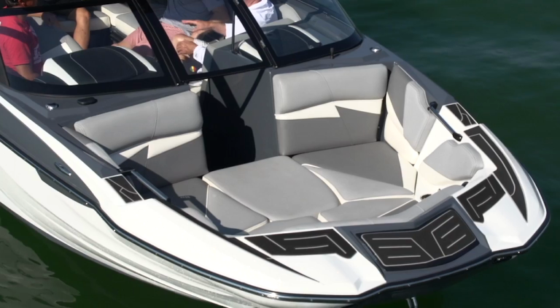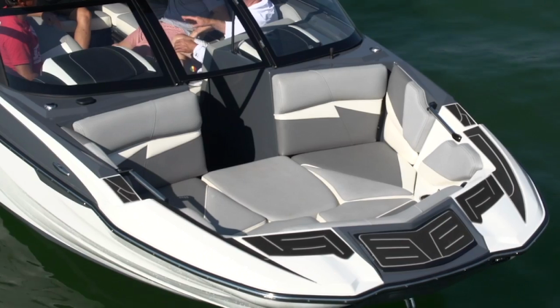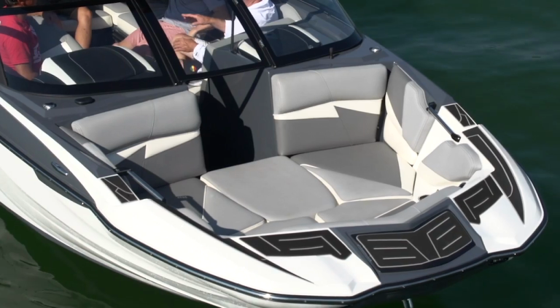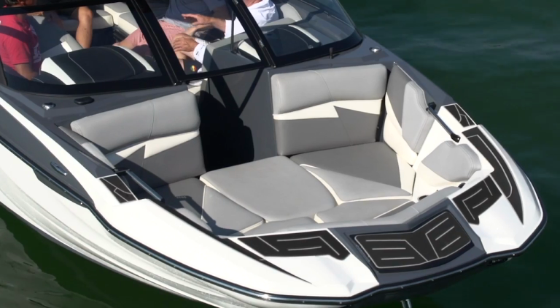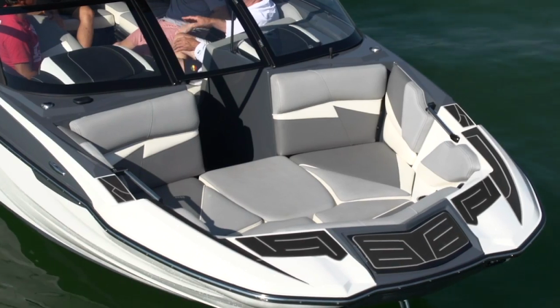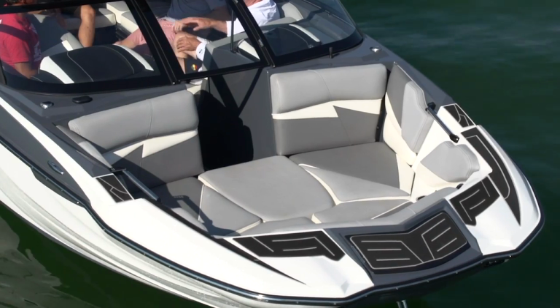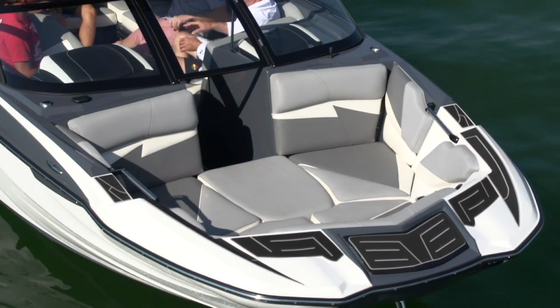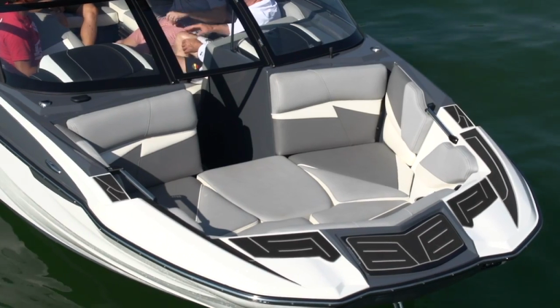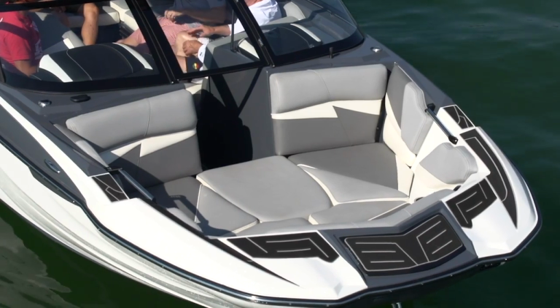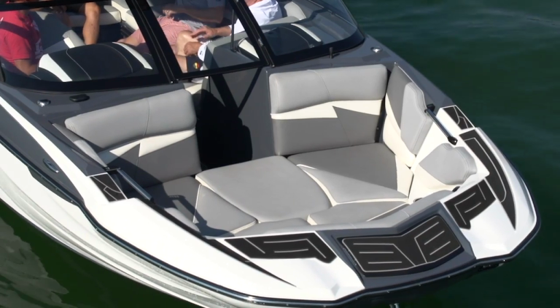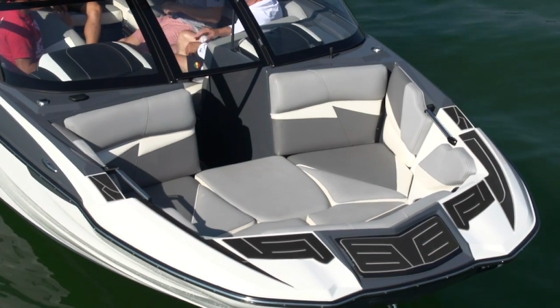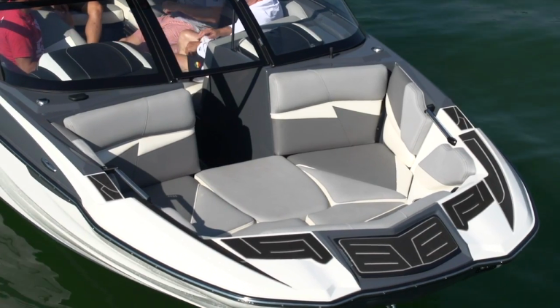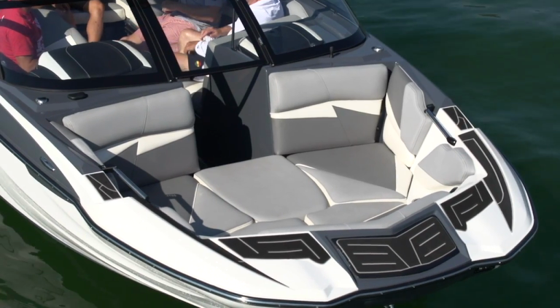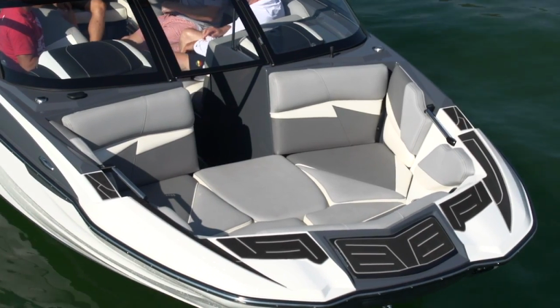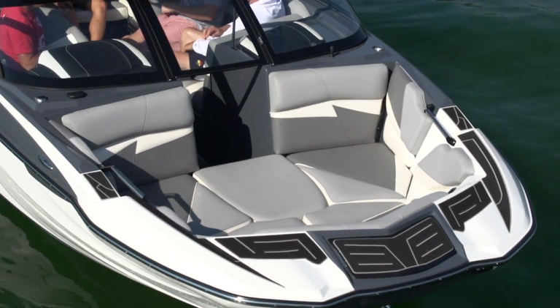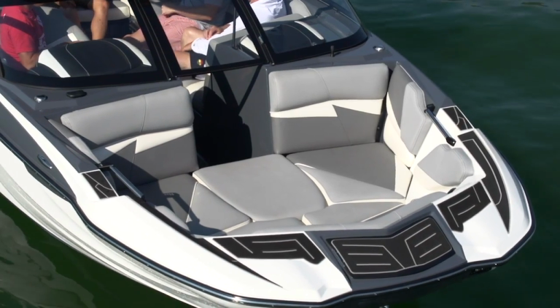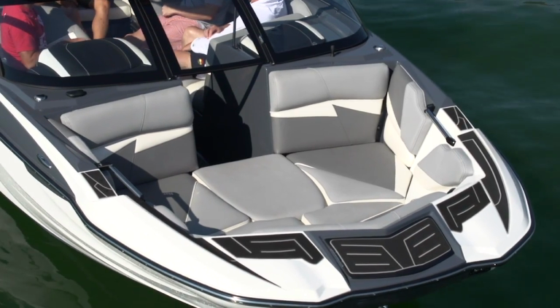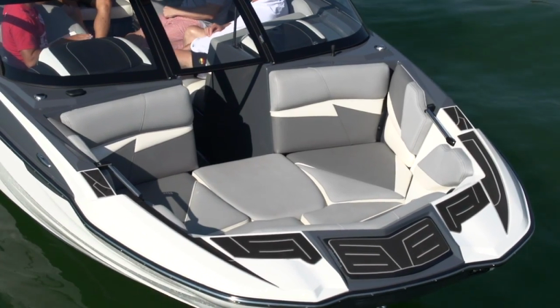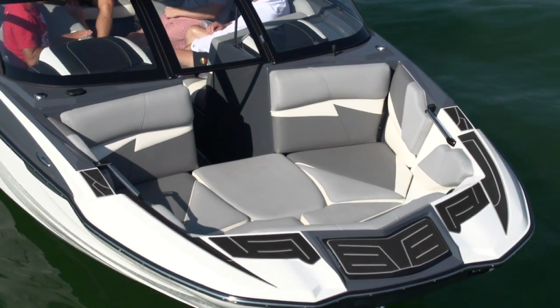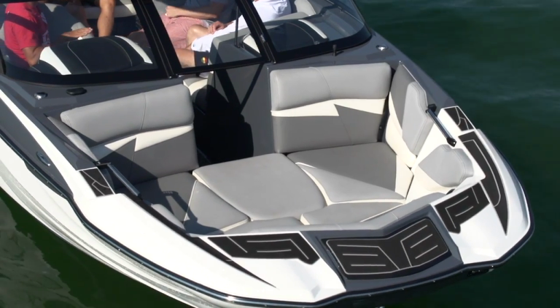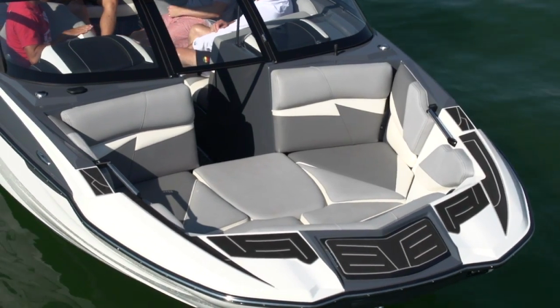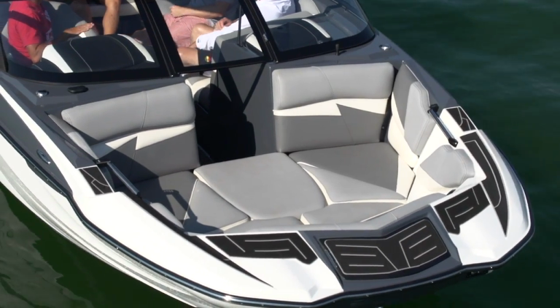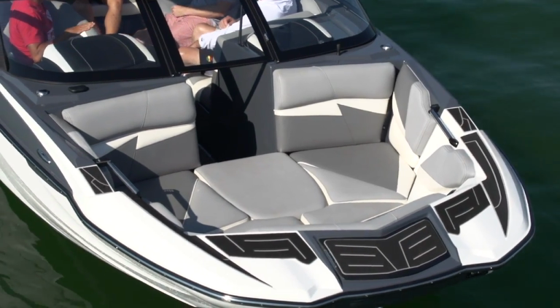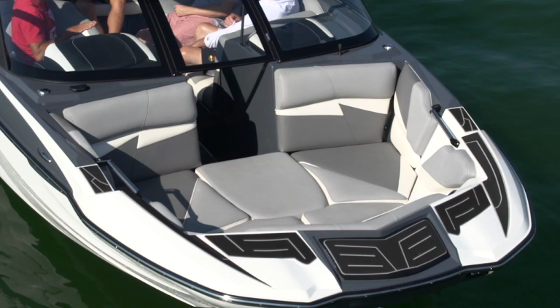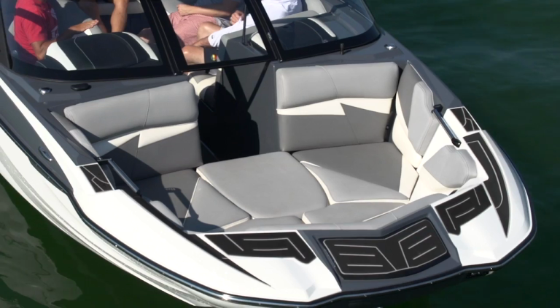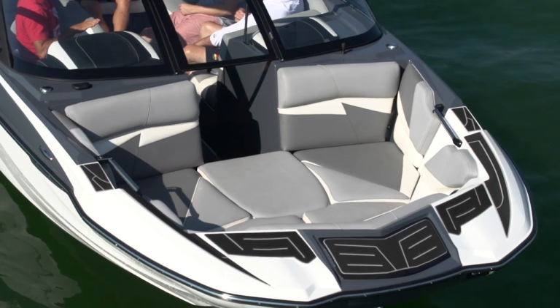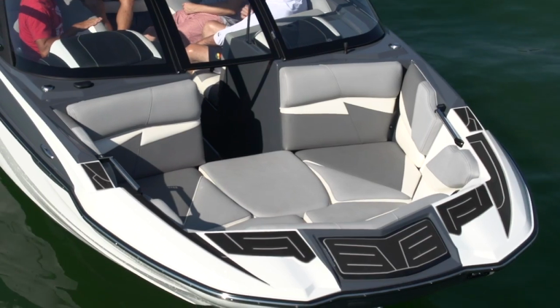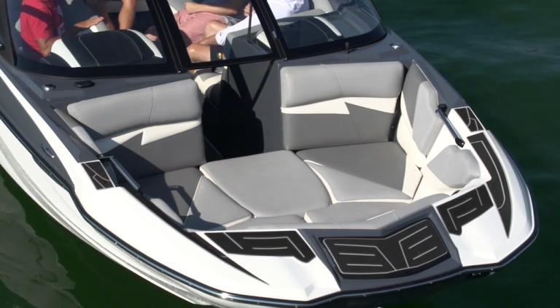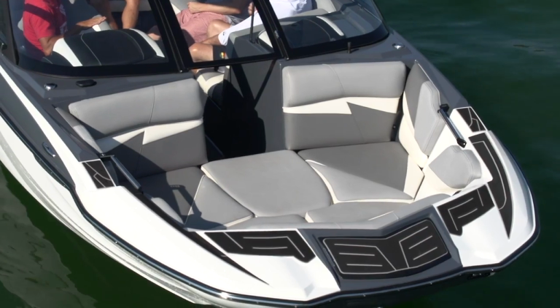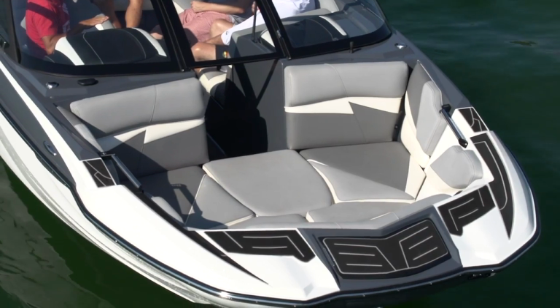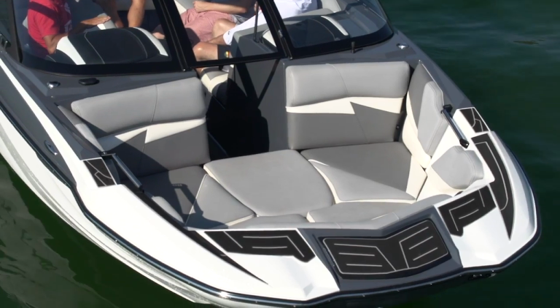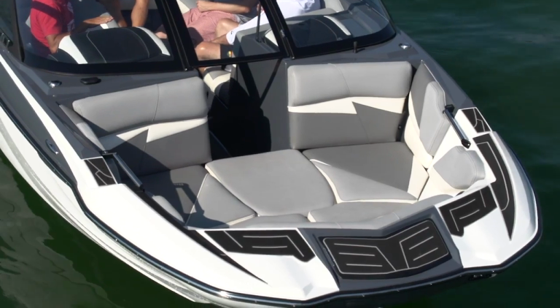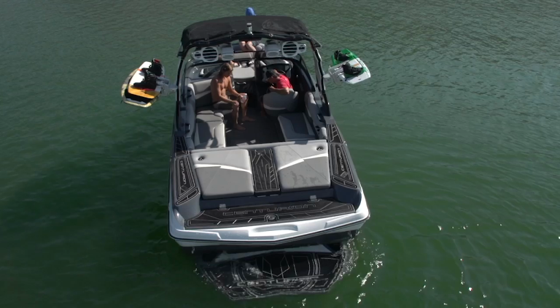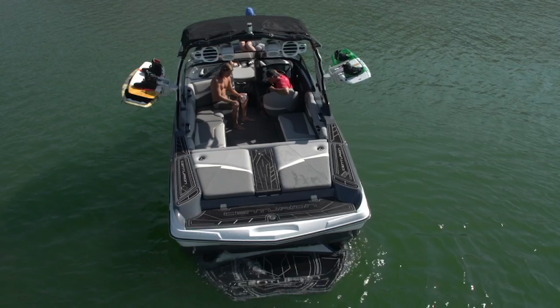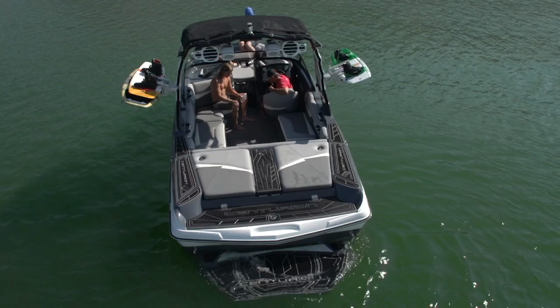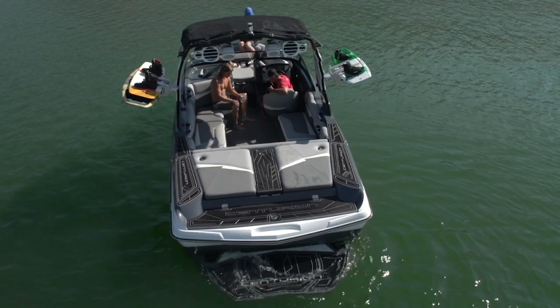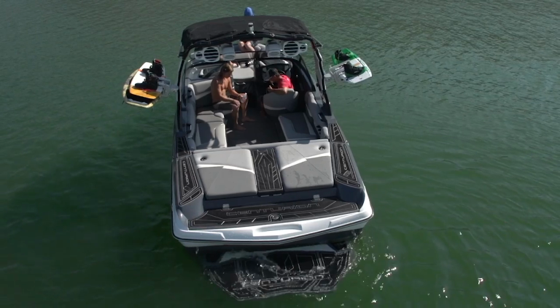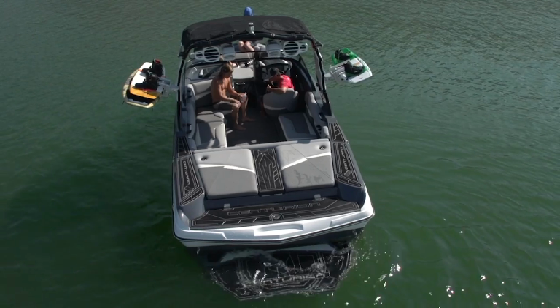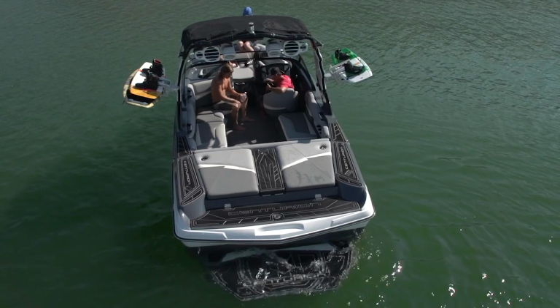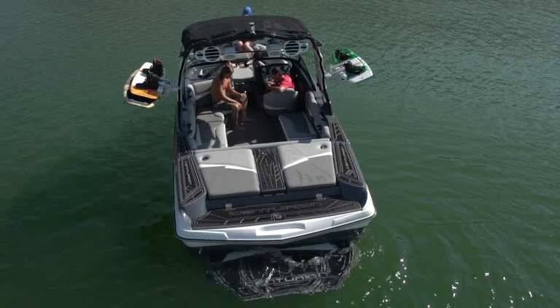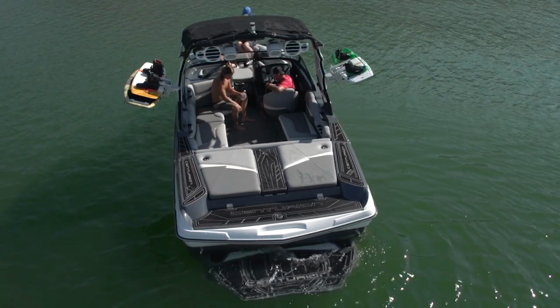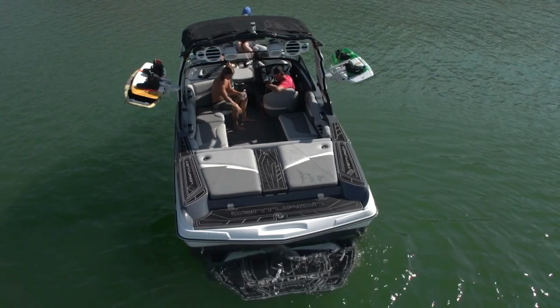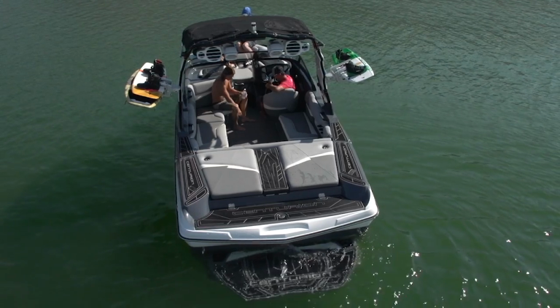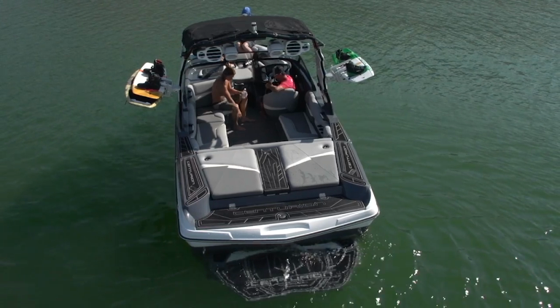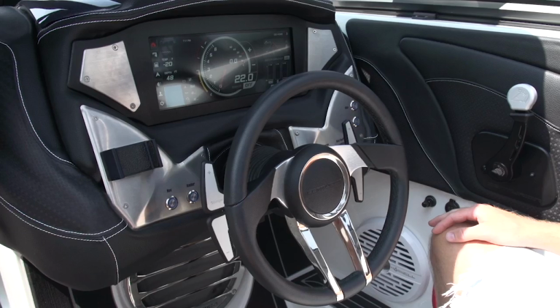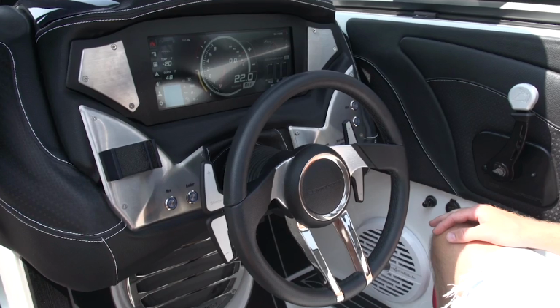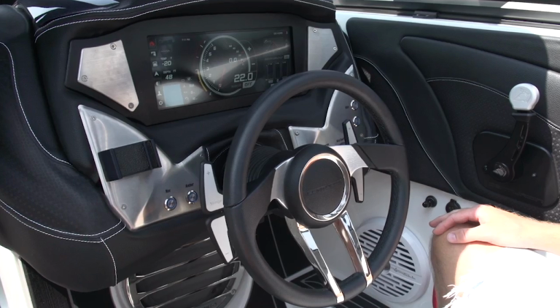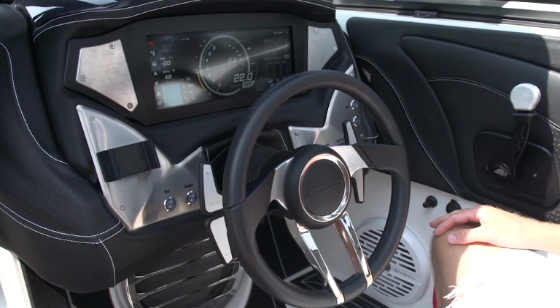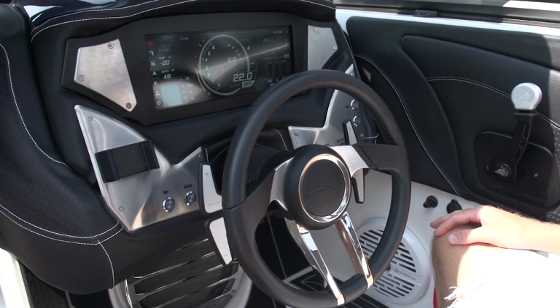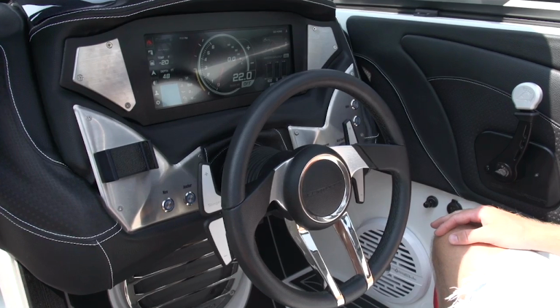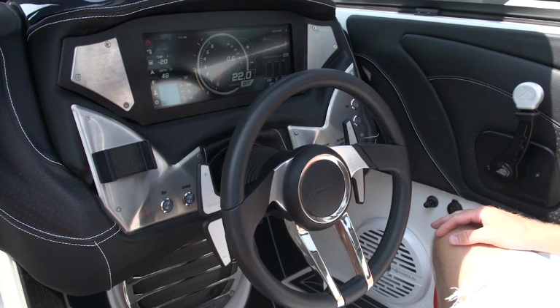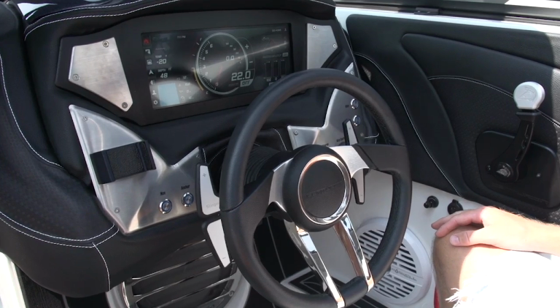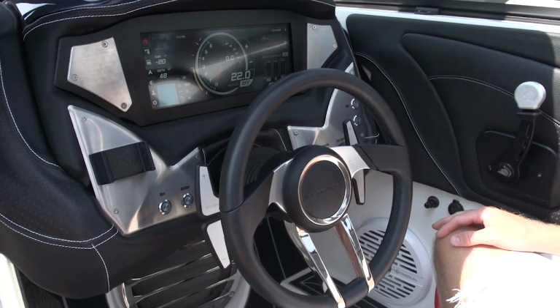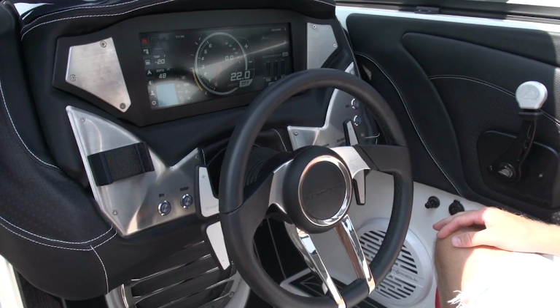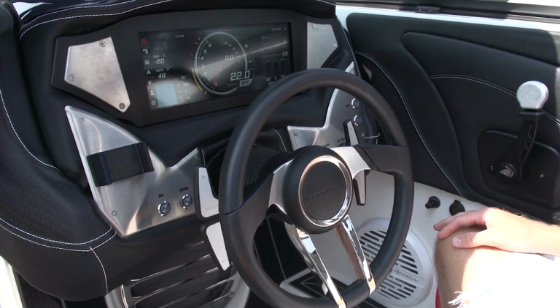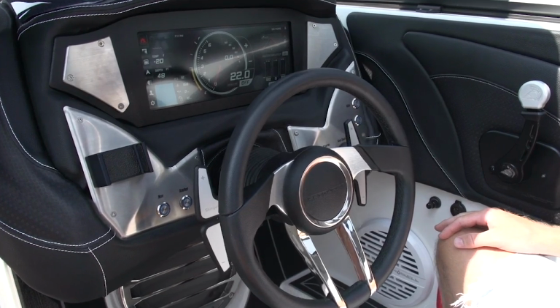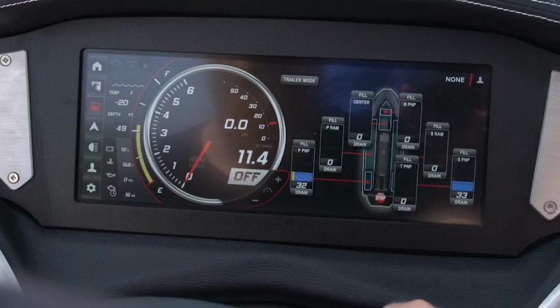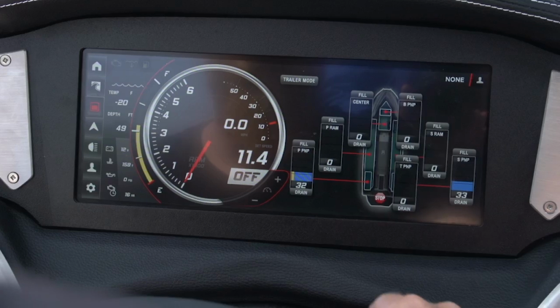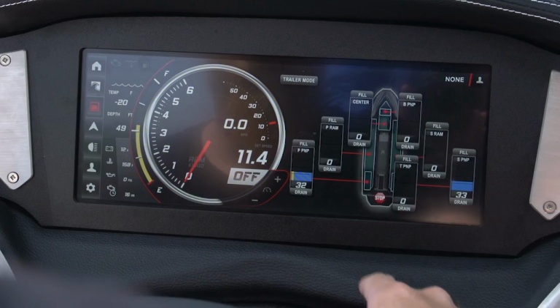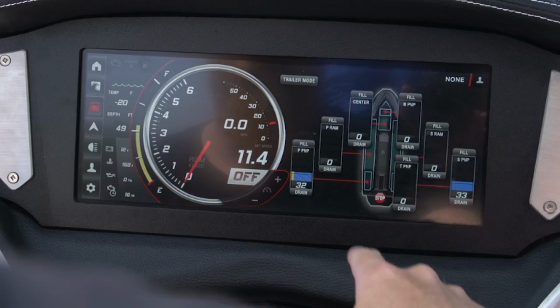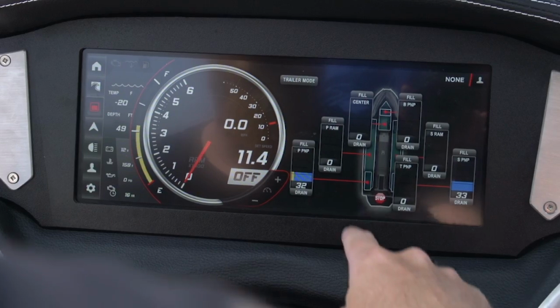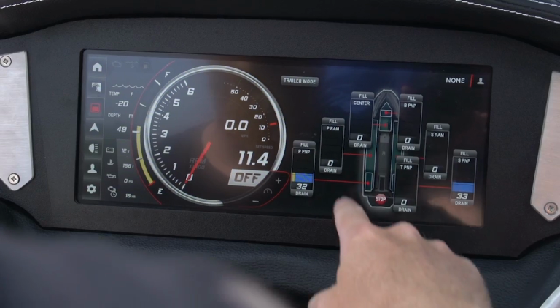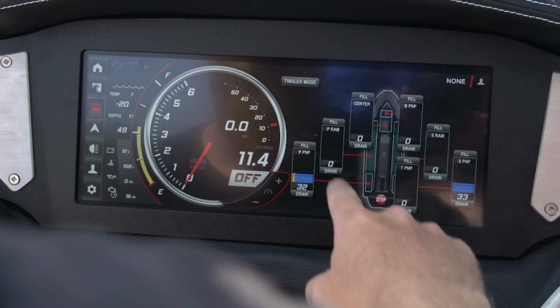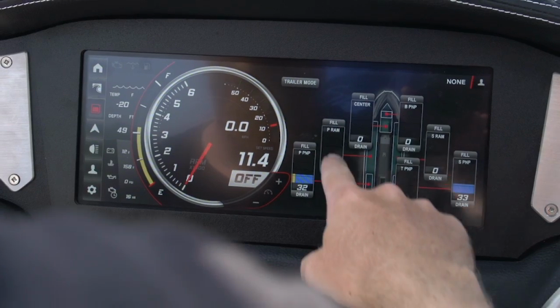Other key components to the Fi 23 include the extra-wide bow, a comfortable layout, and an all-new split HD touchscreen dash.